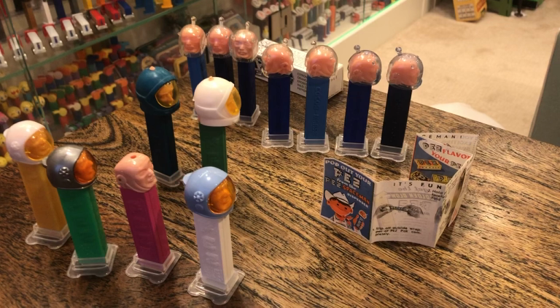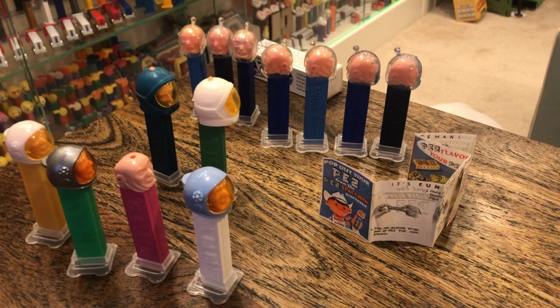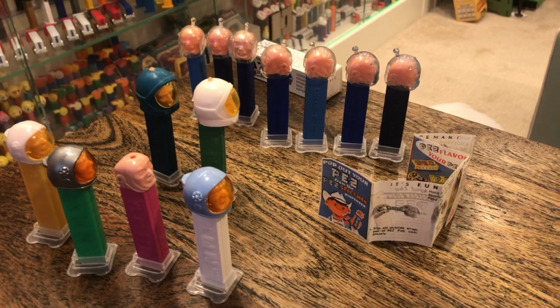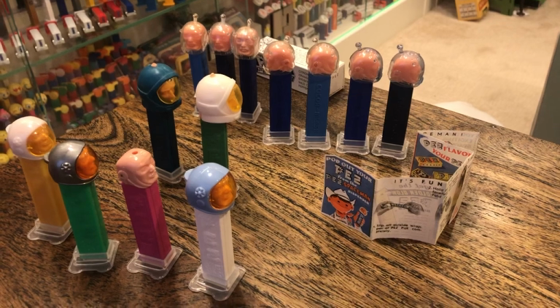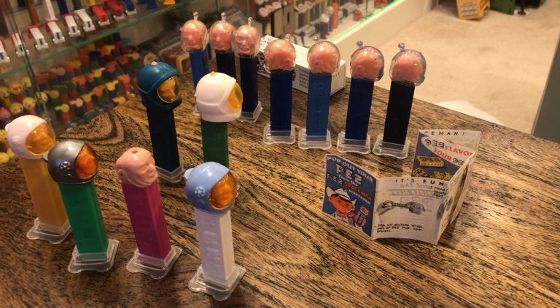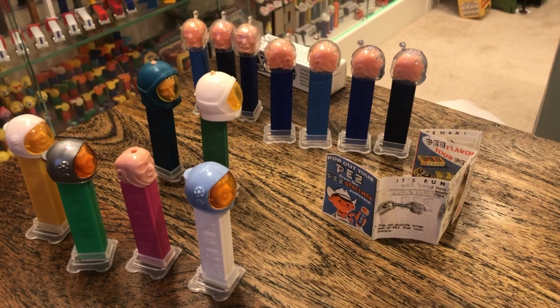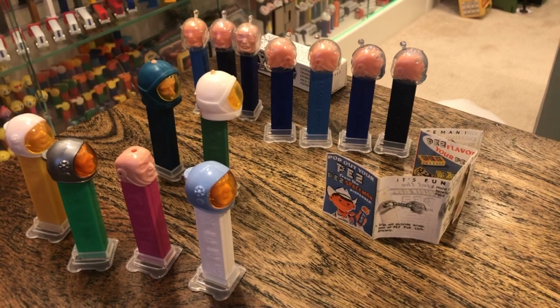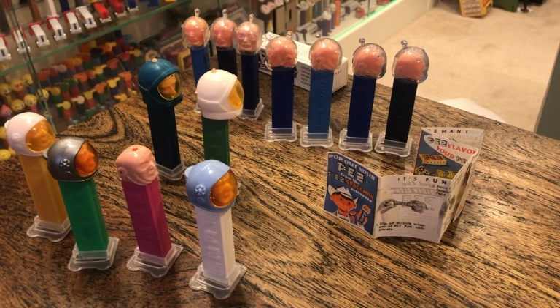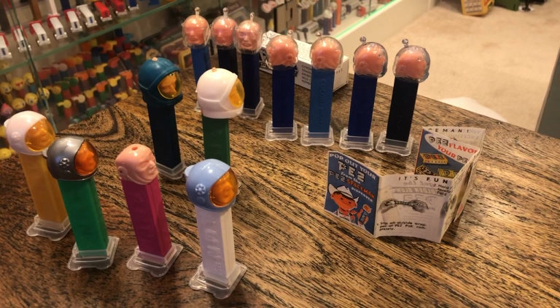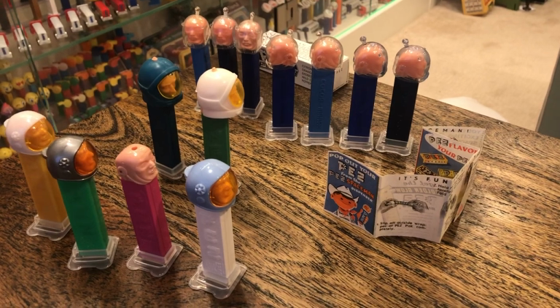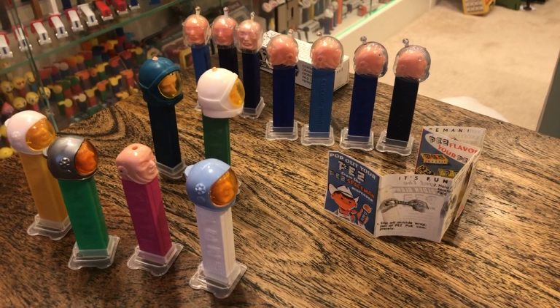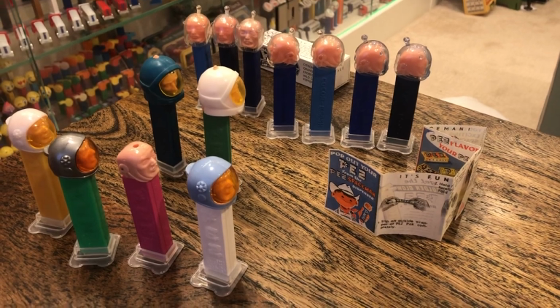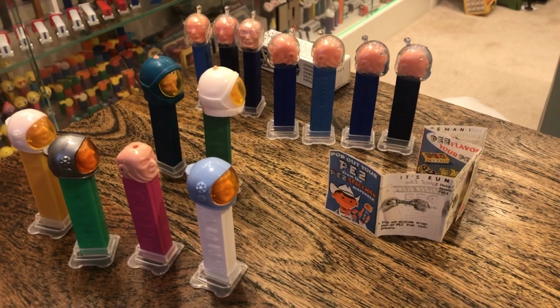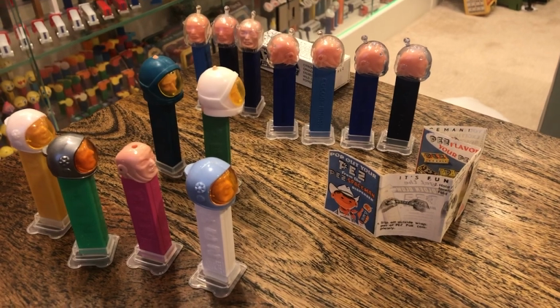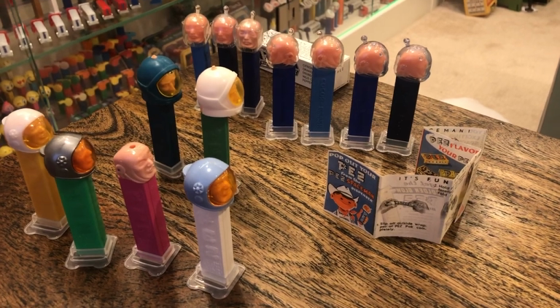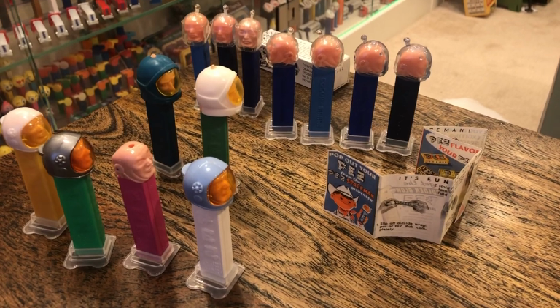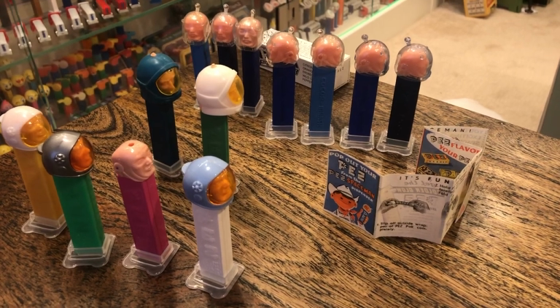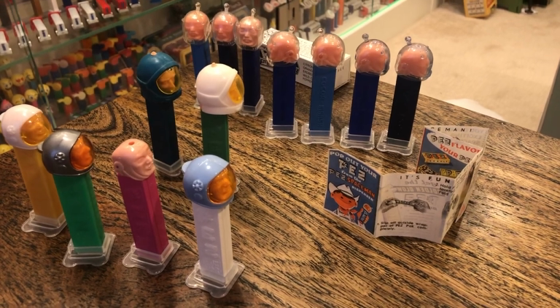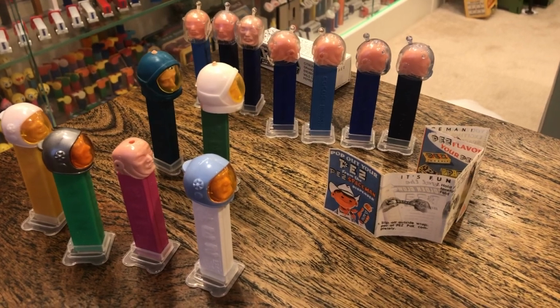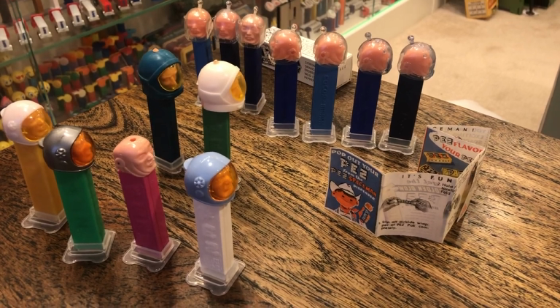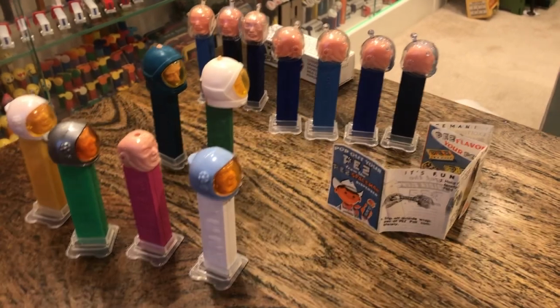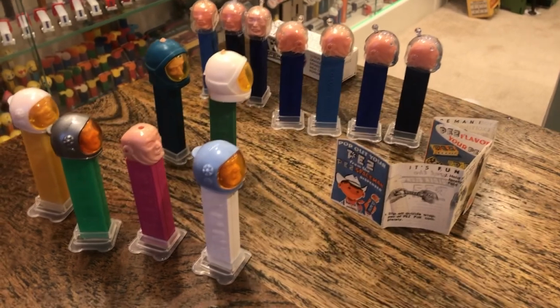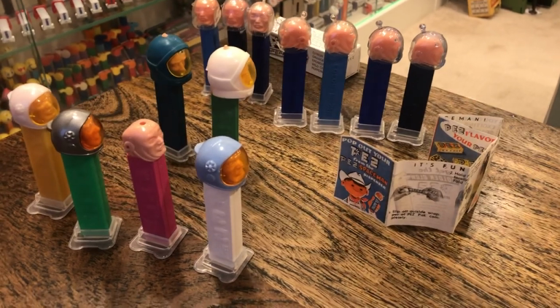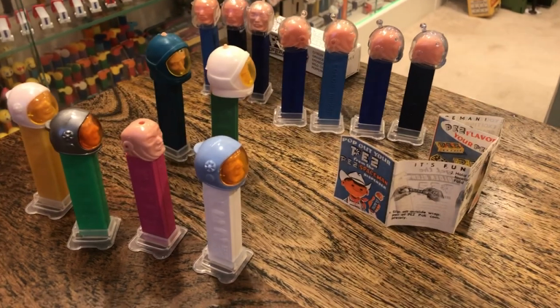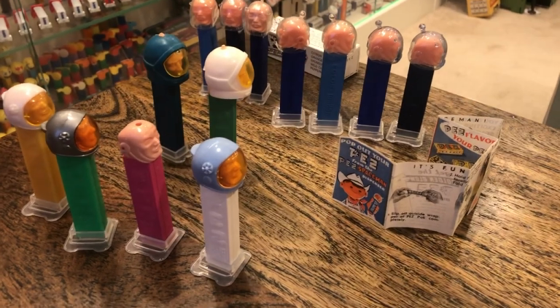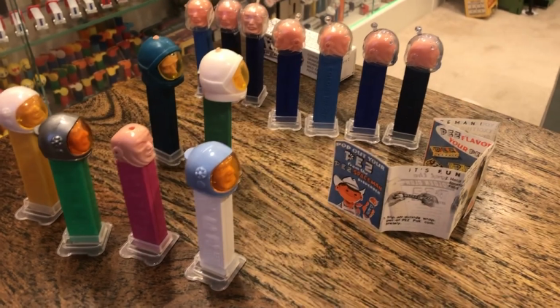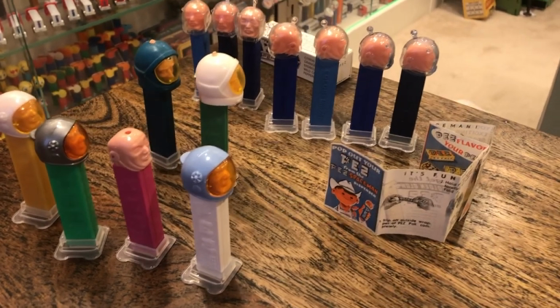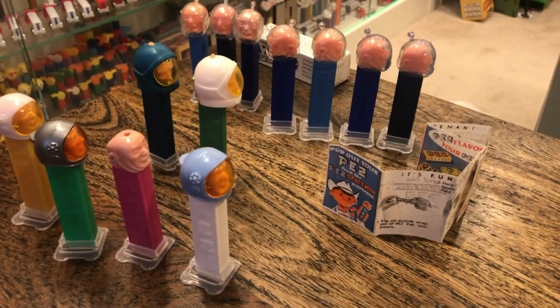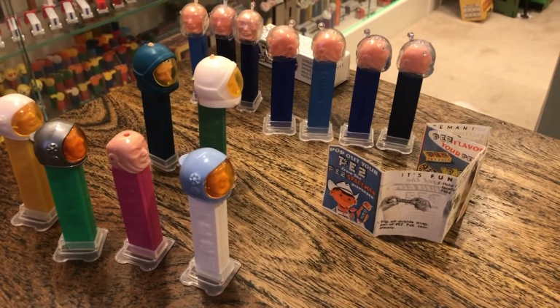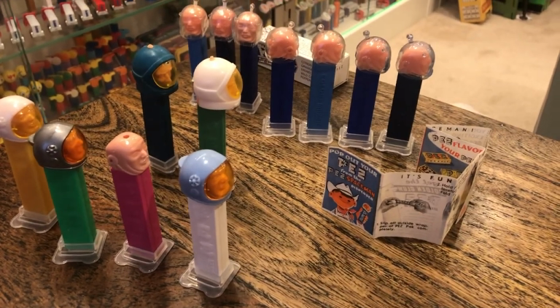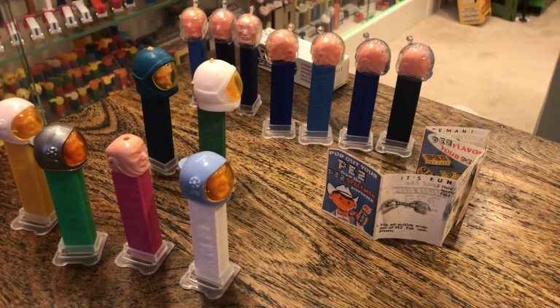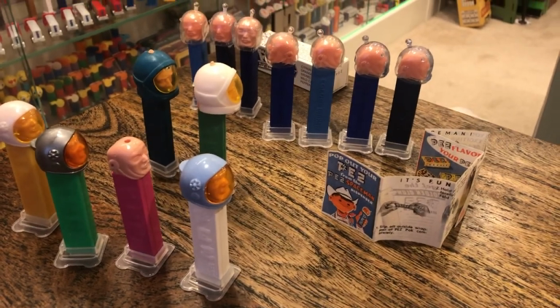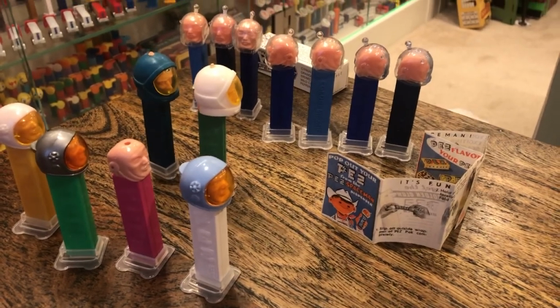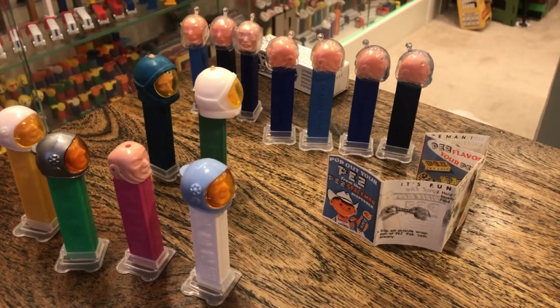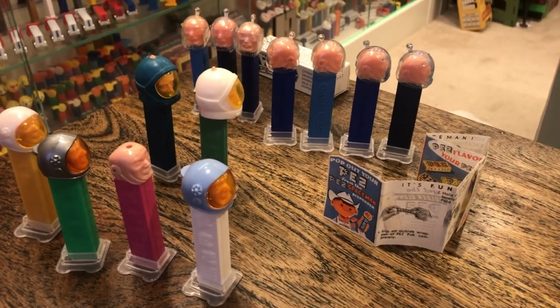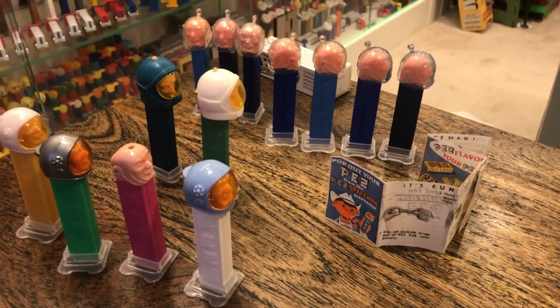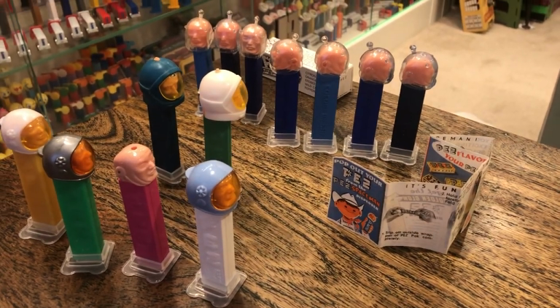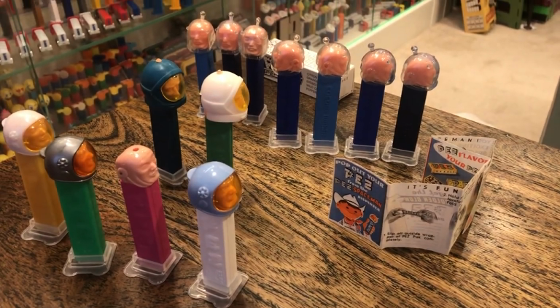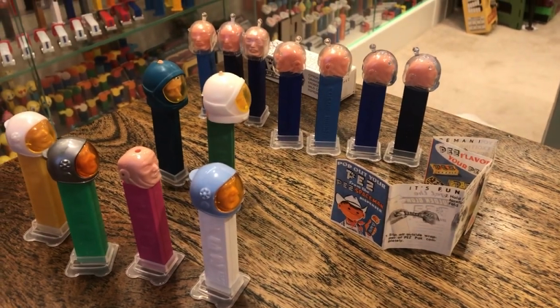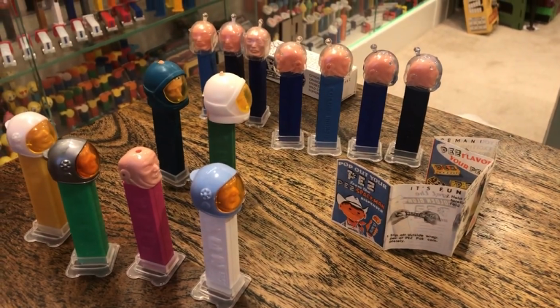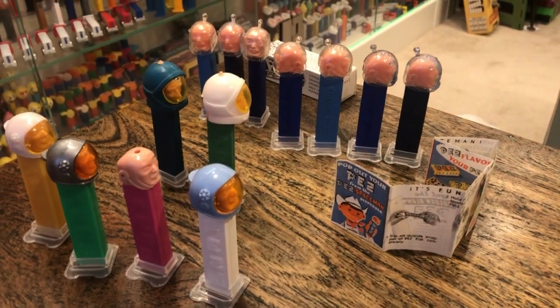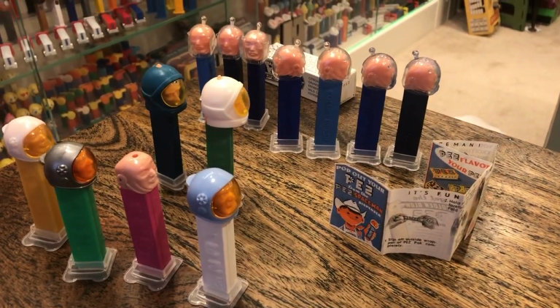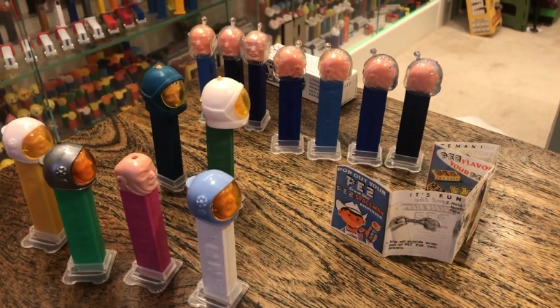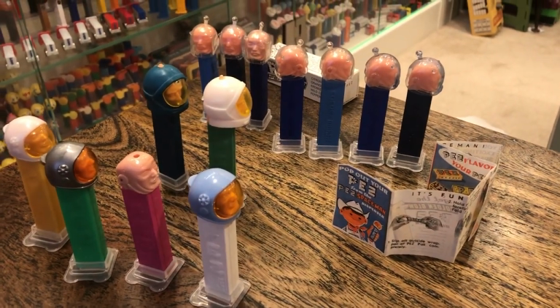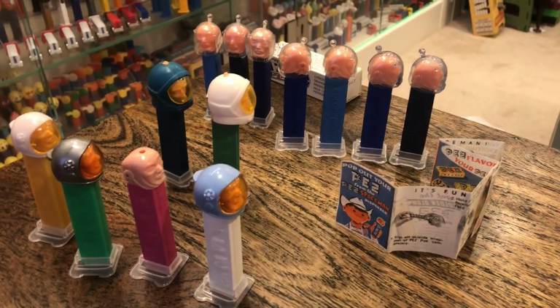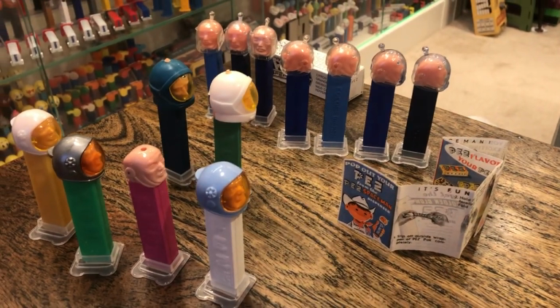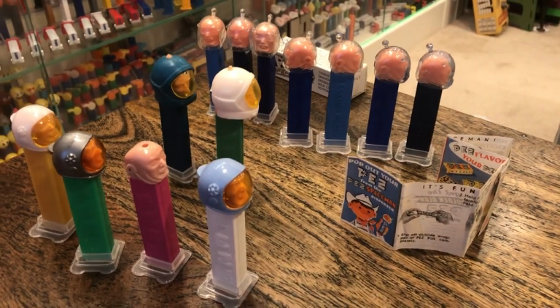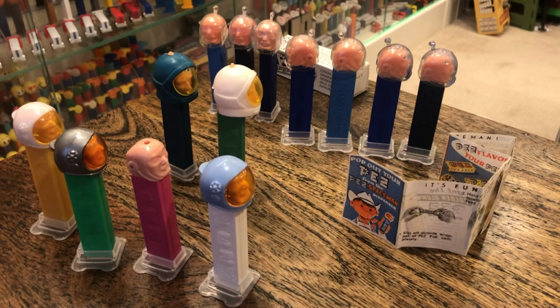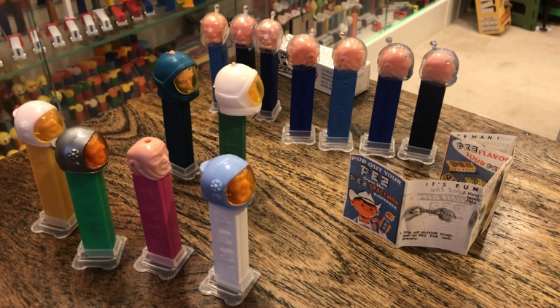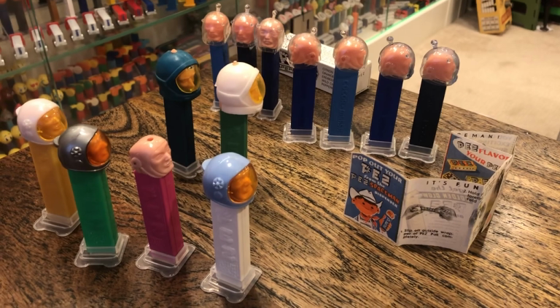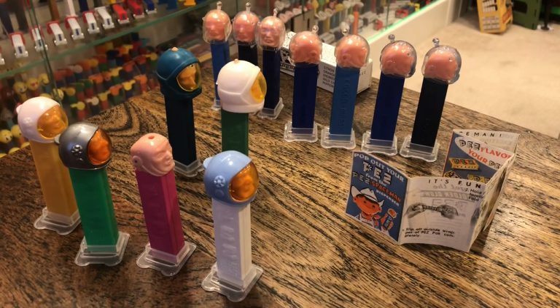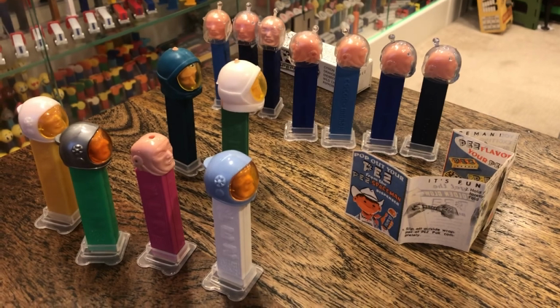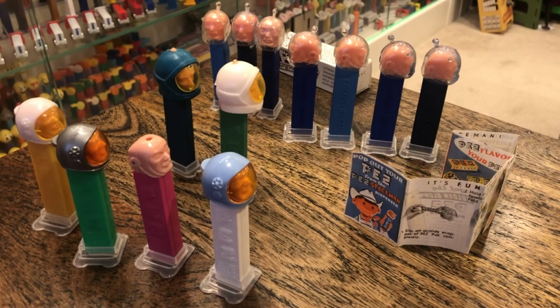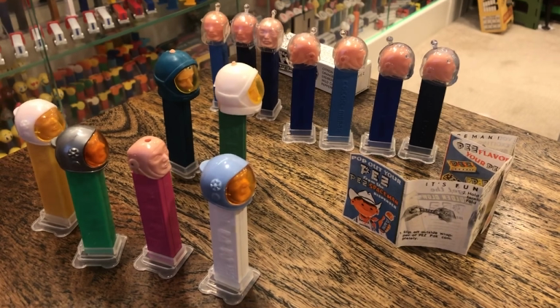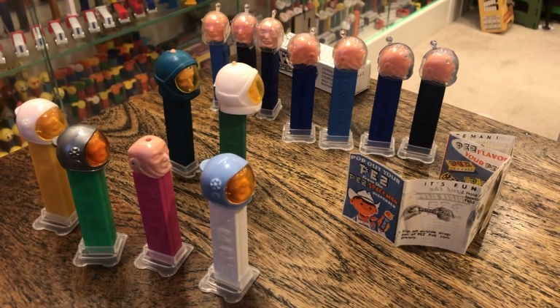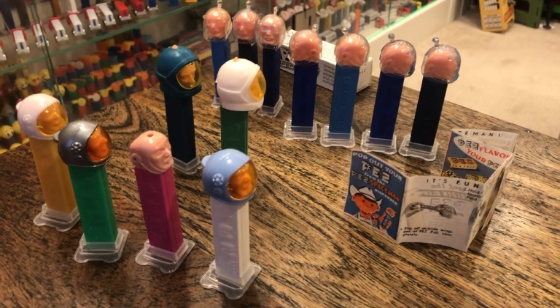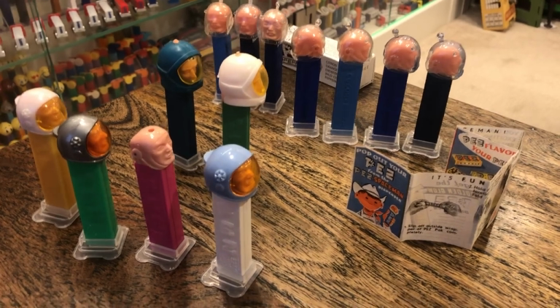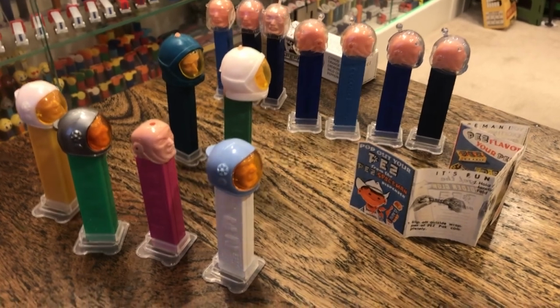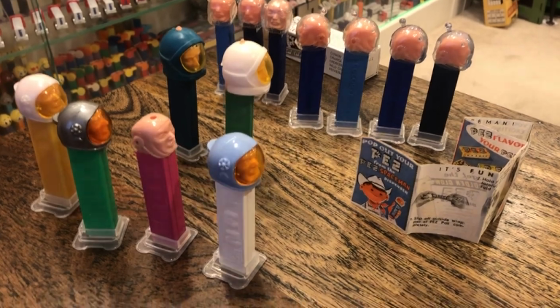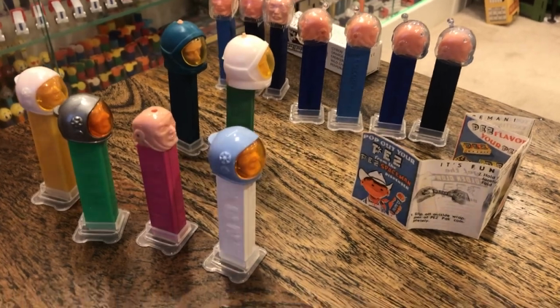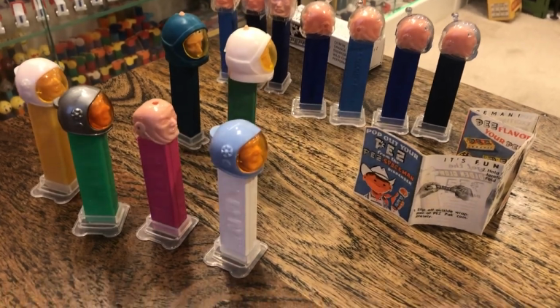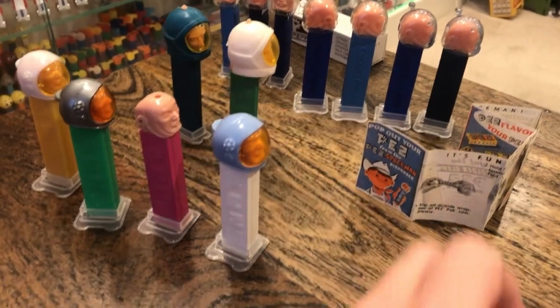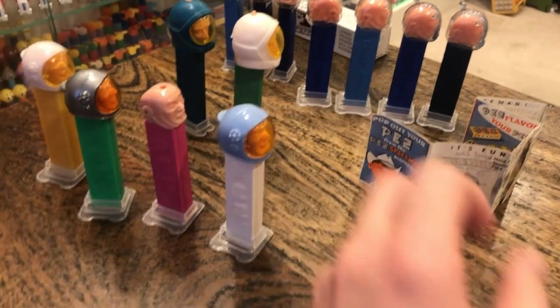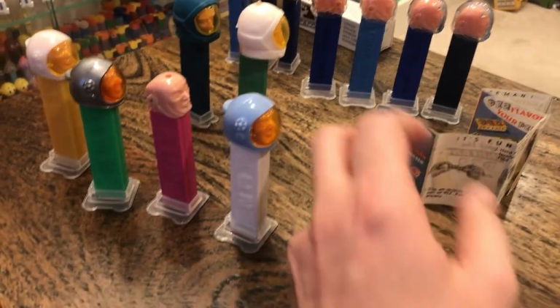Hey kids! Brian Tramon here, Pez Through the Ages. We've got a Facebook page and a YouTube channel — you gotta check us out.